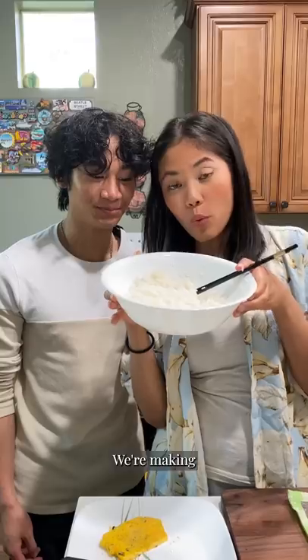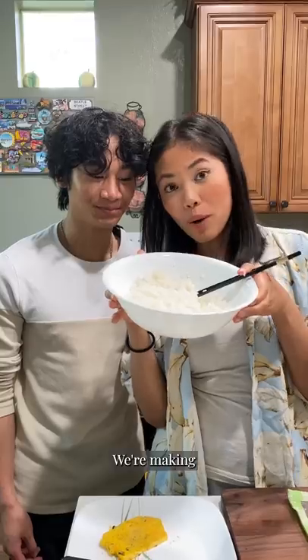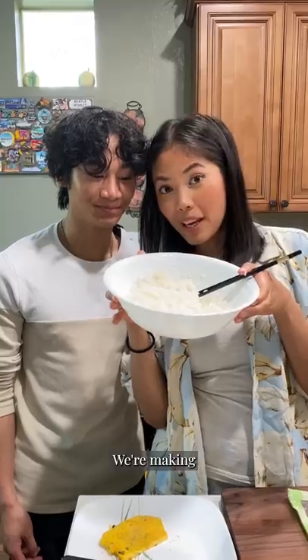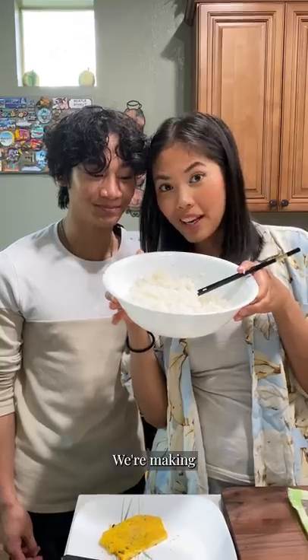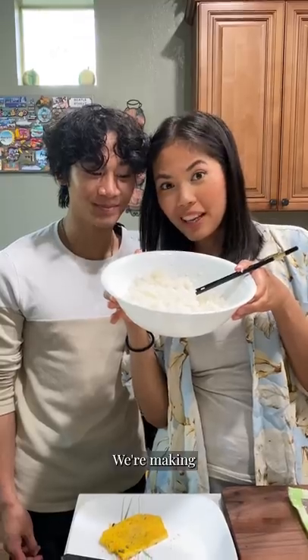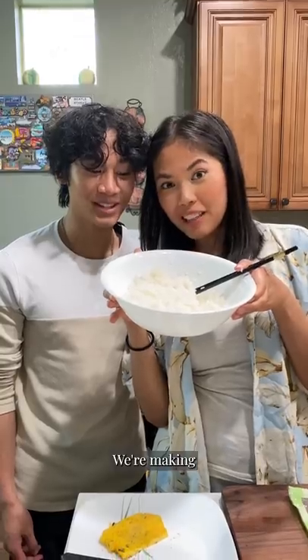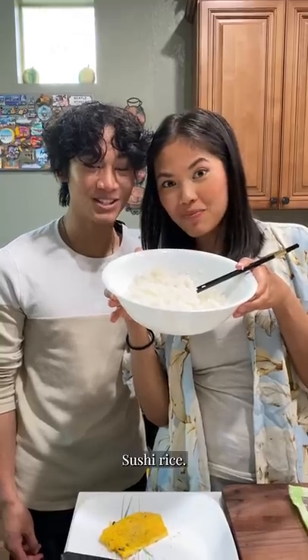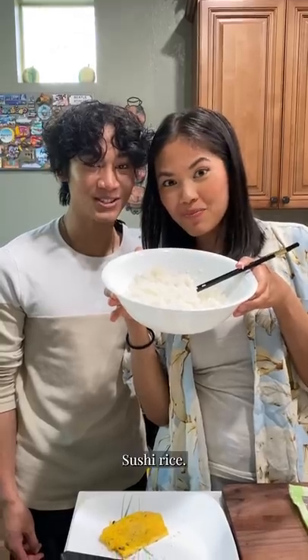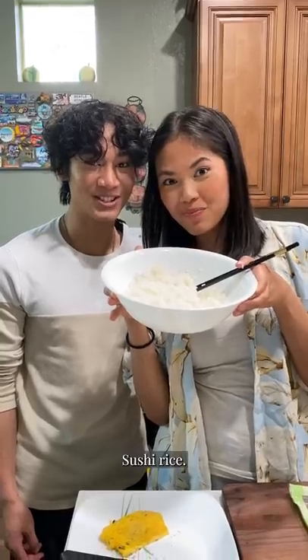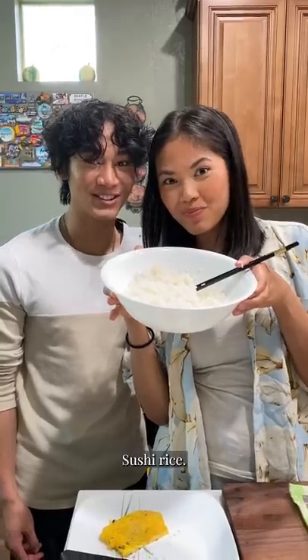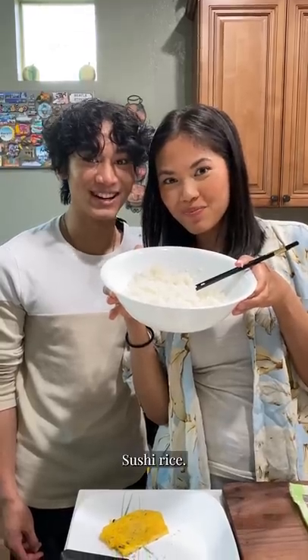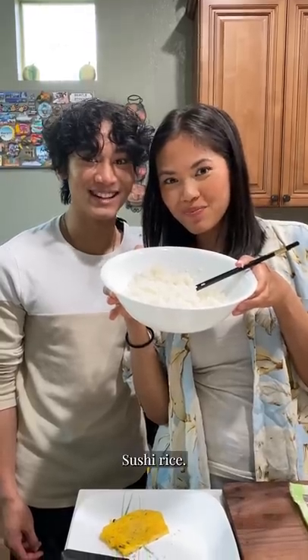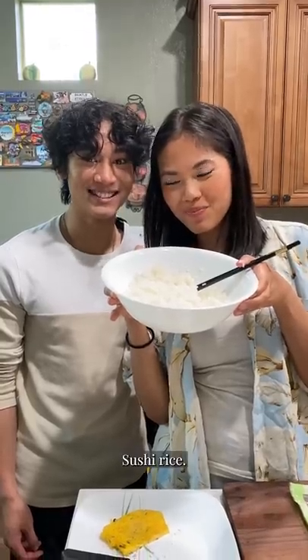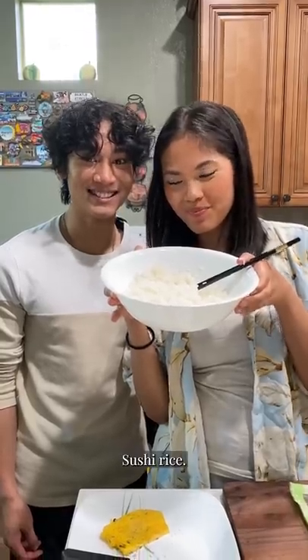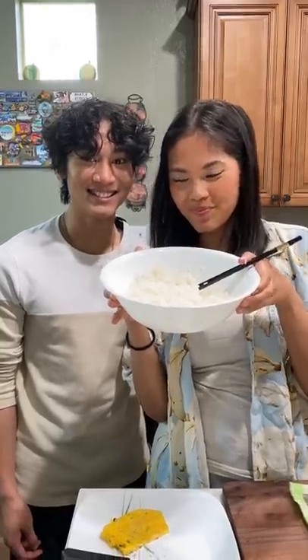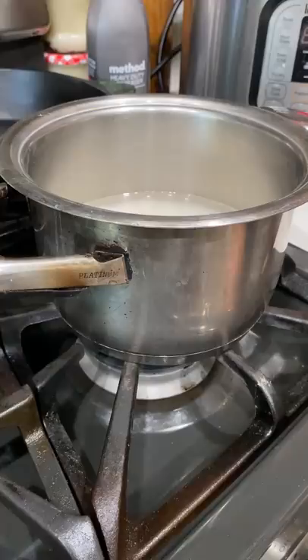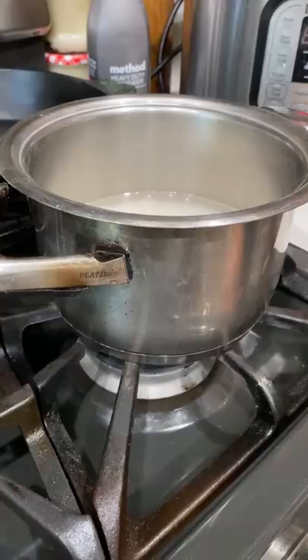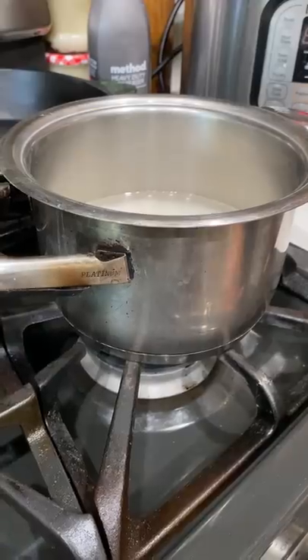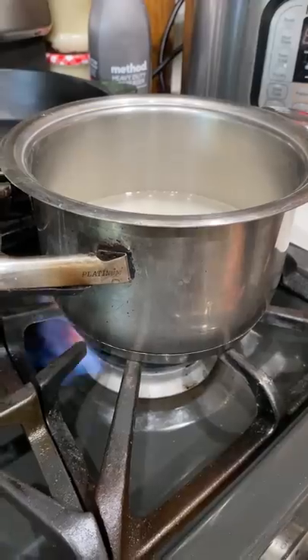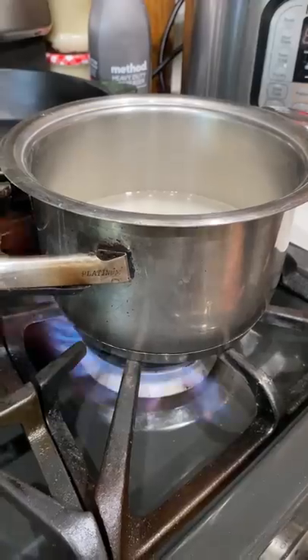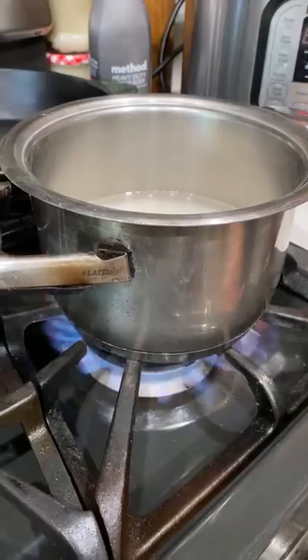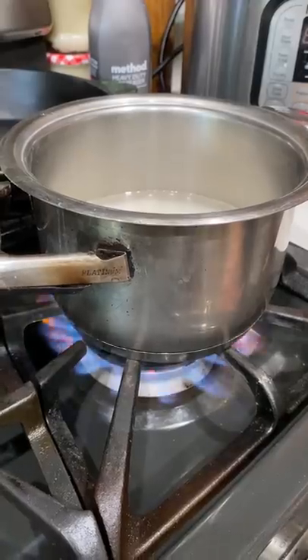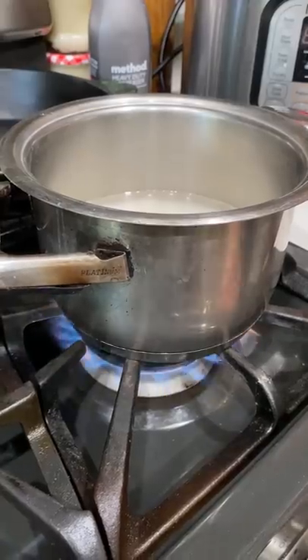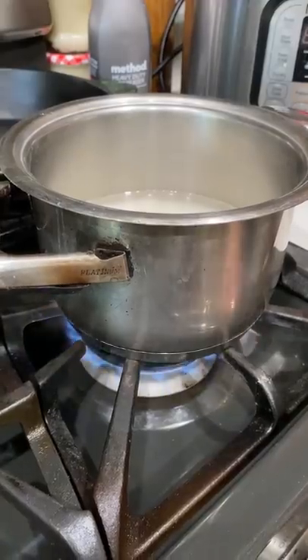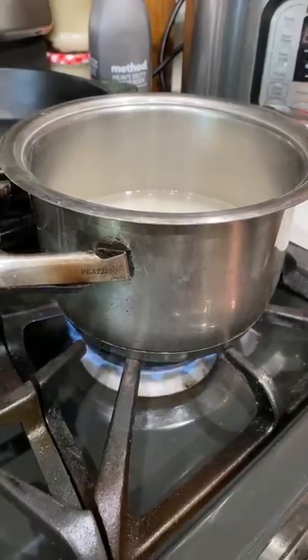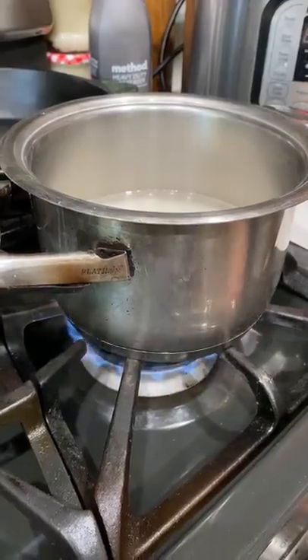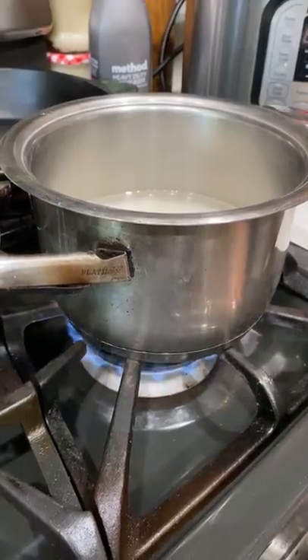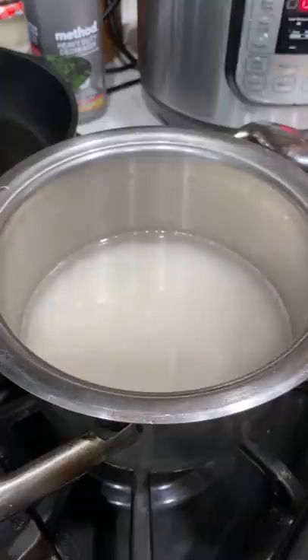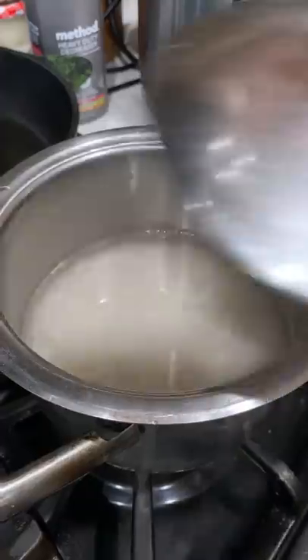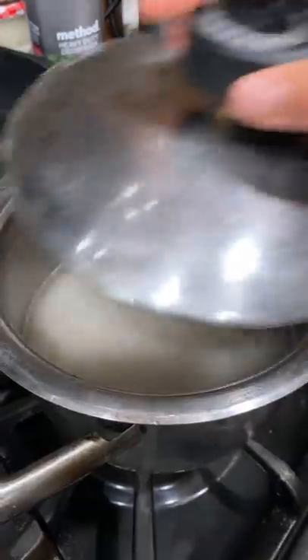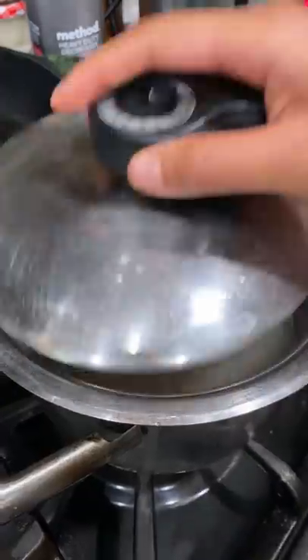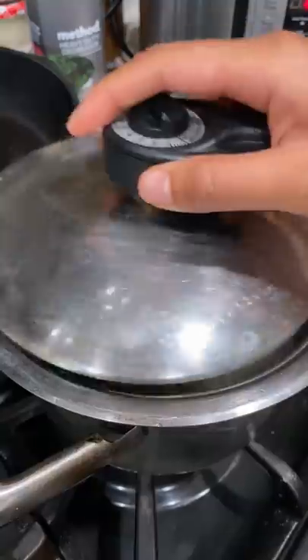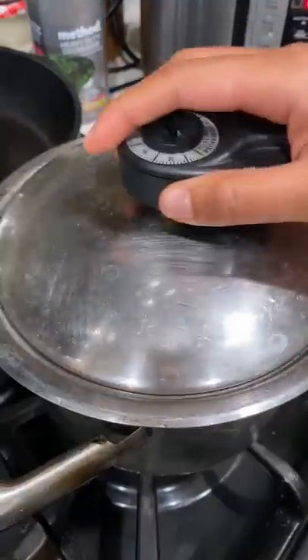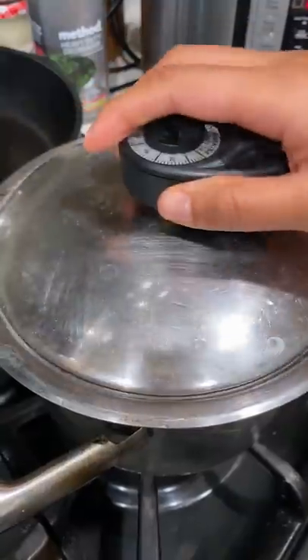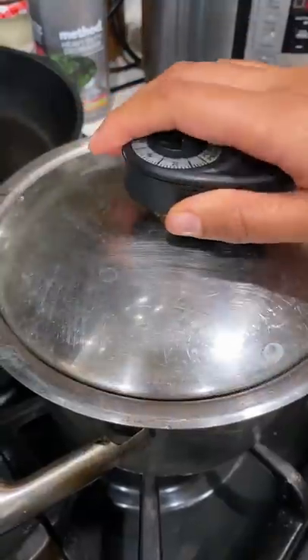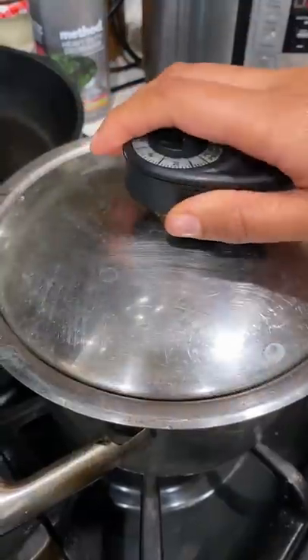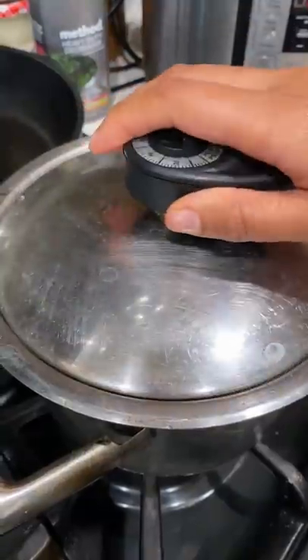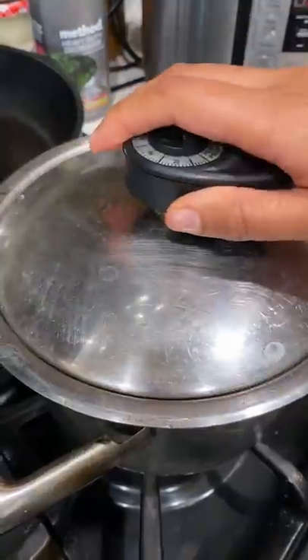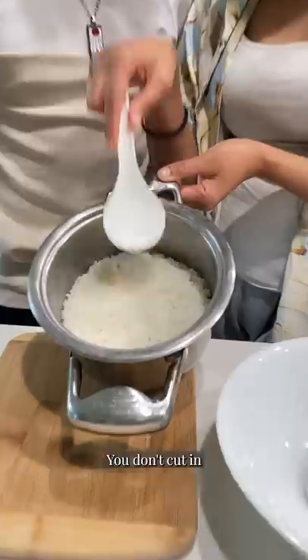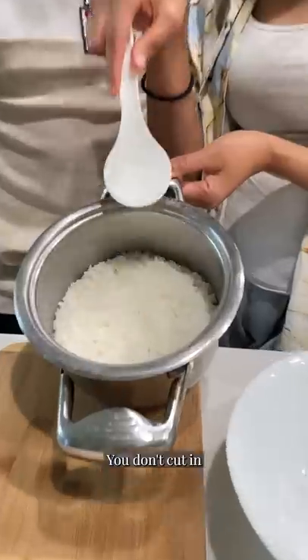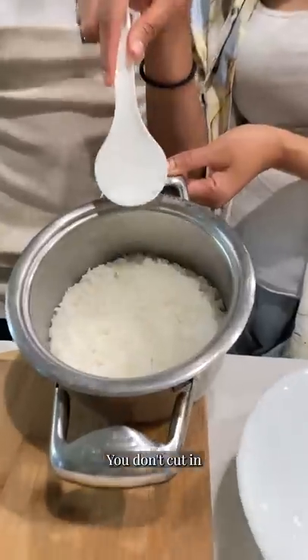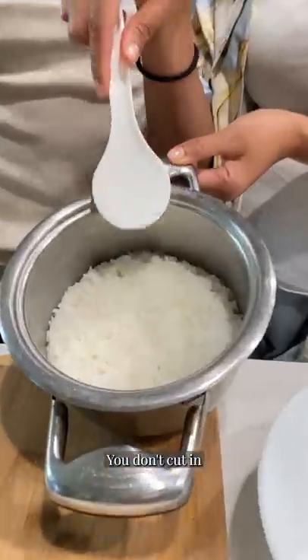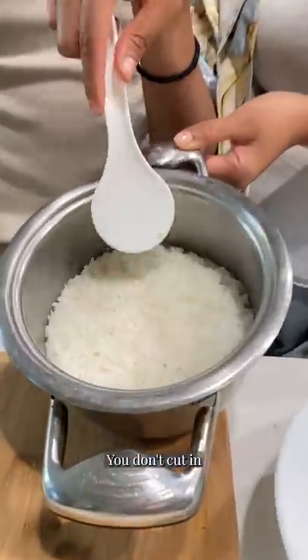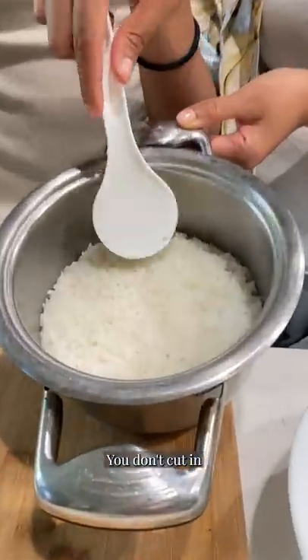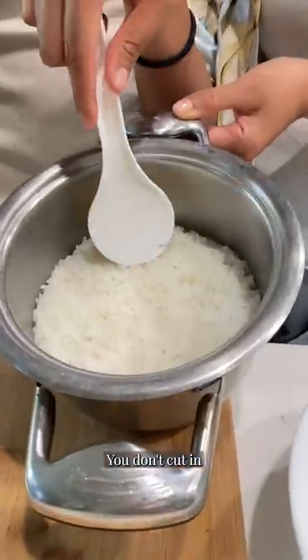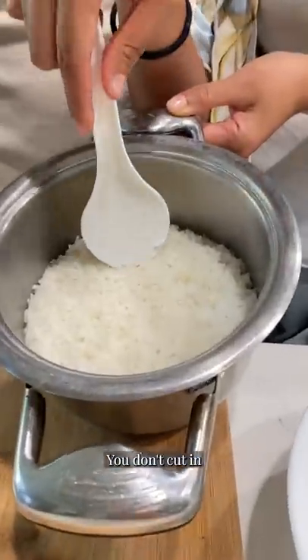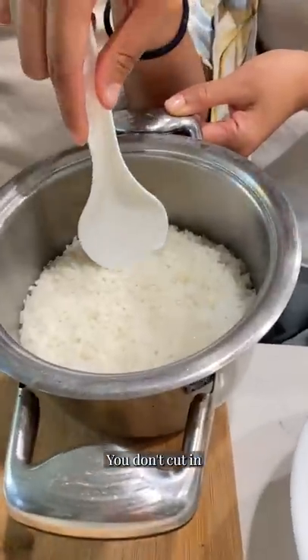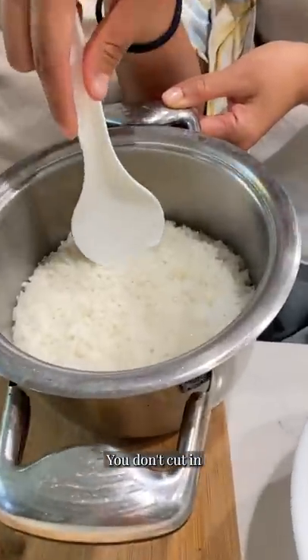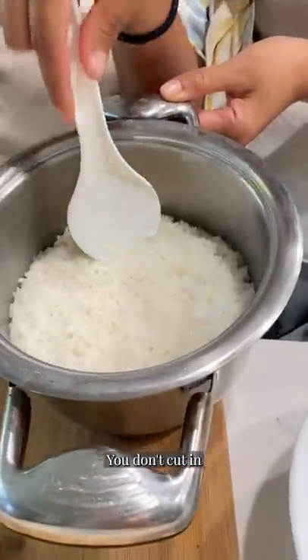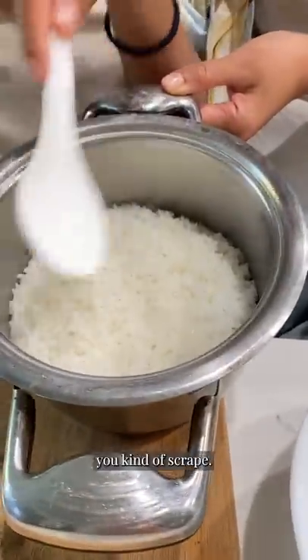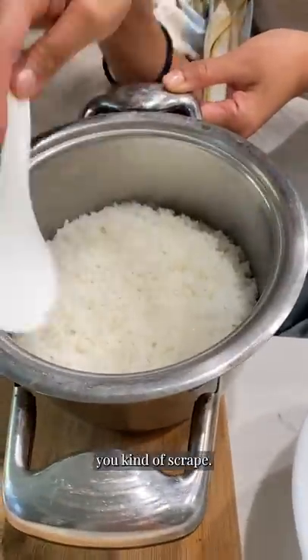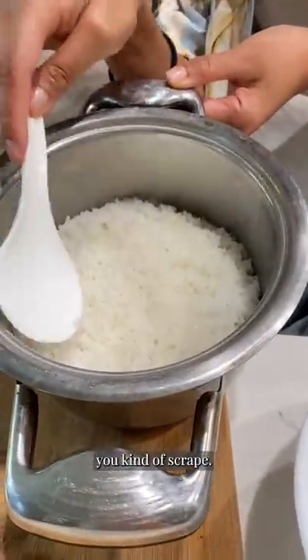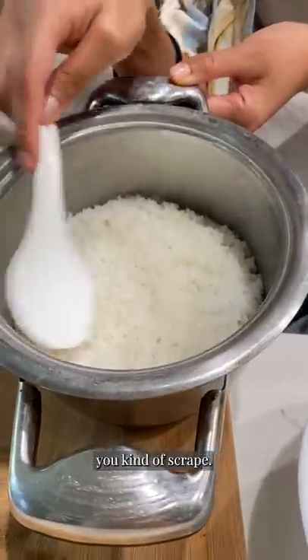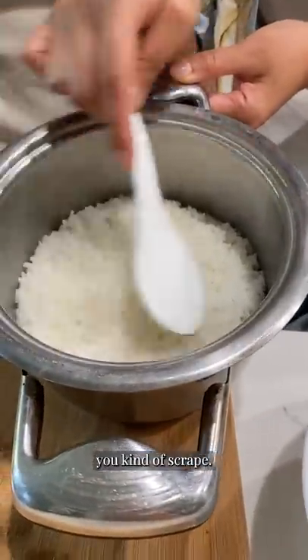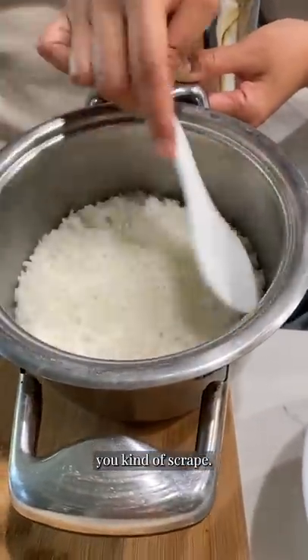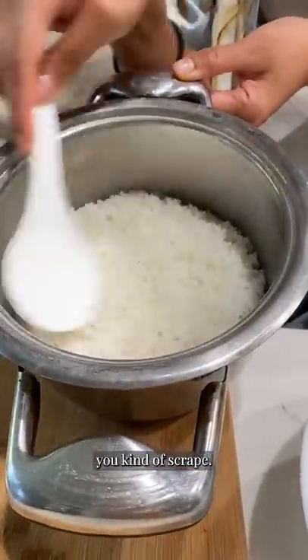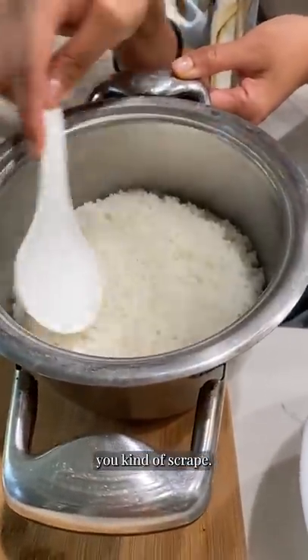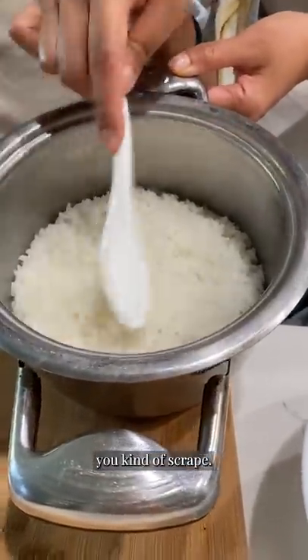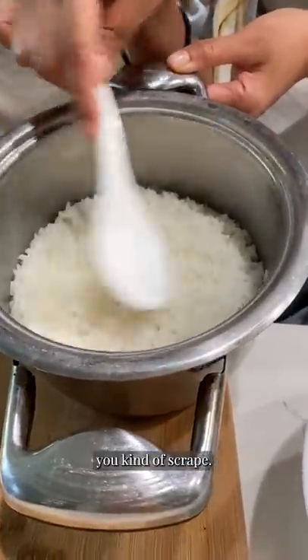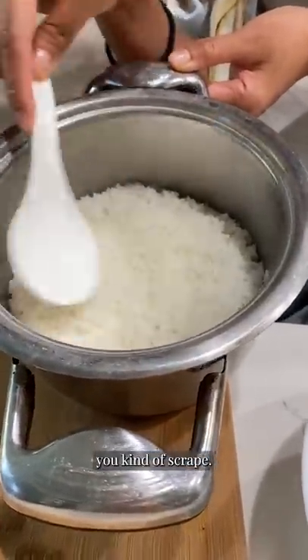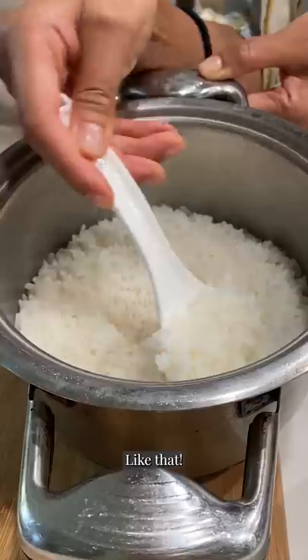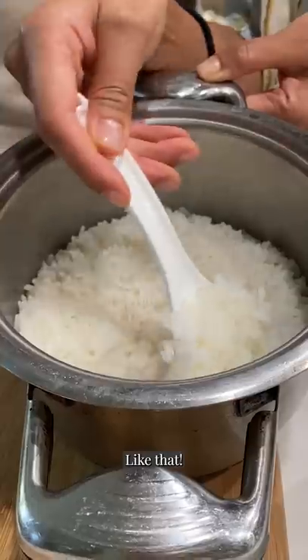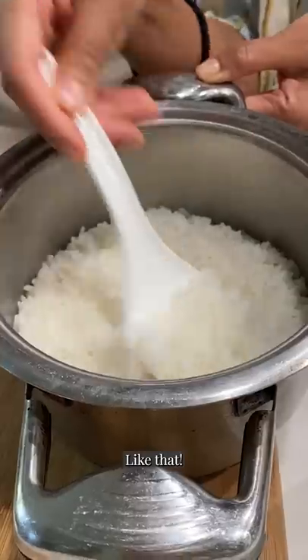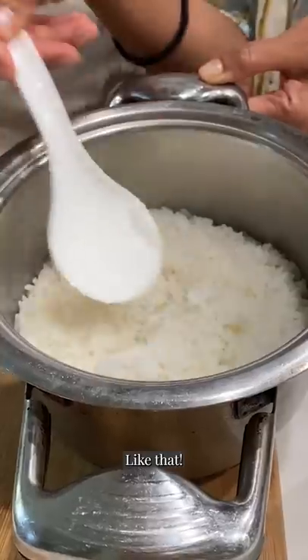We're making sushi rice. This recipe is on the website — my dad shared it with us. You don't cut in, you kind of scrape like that.